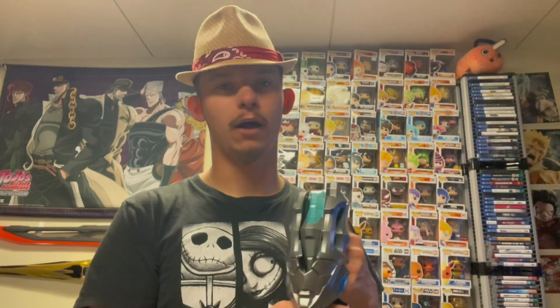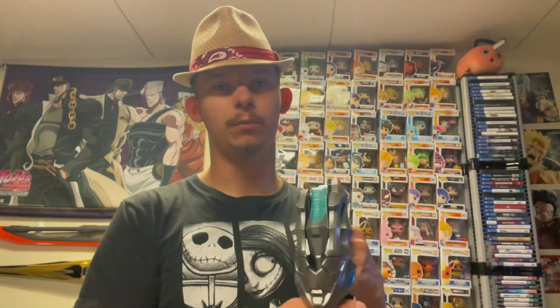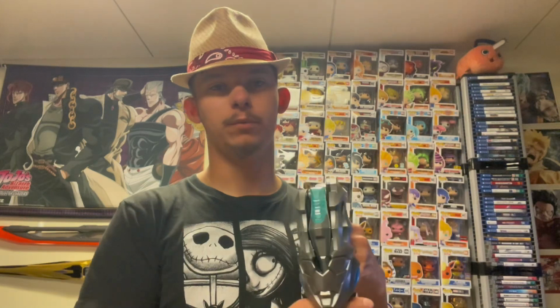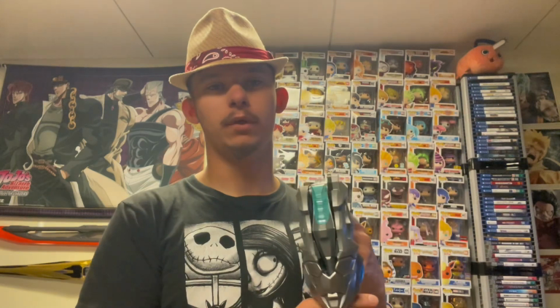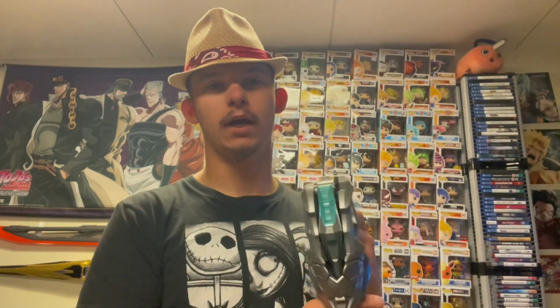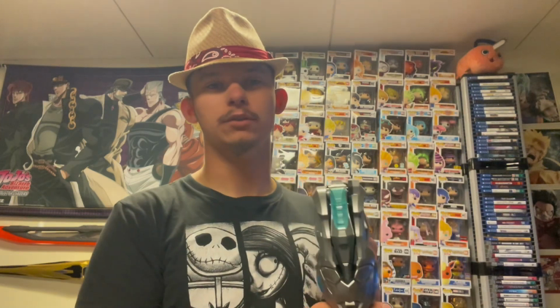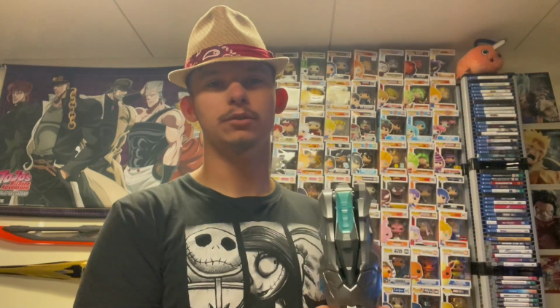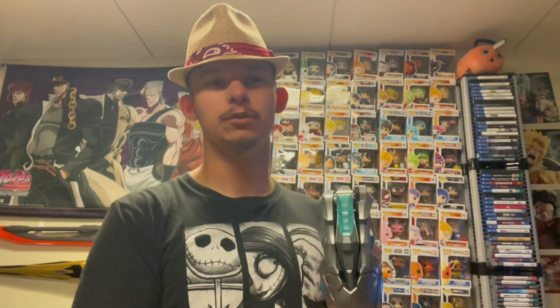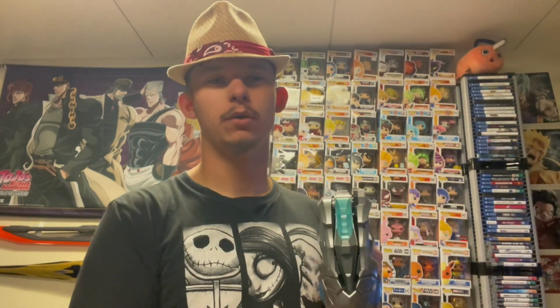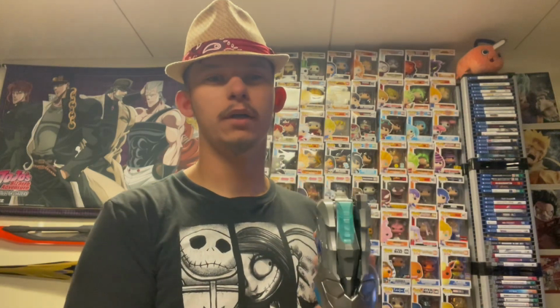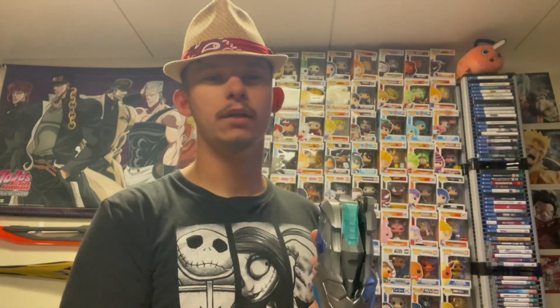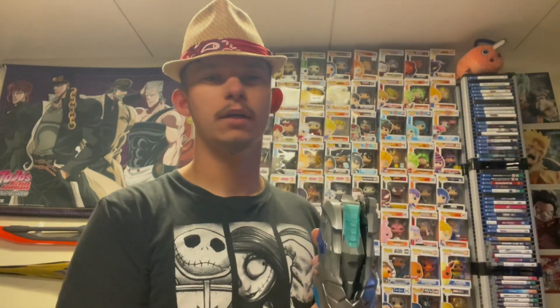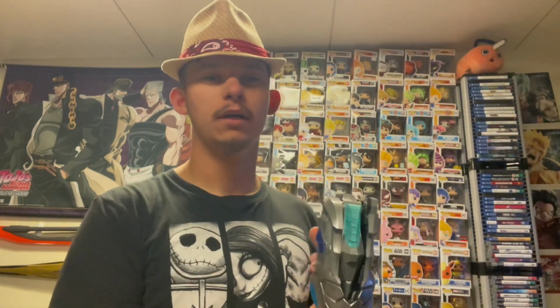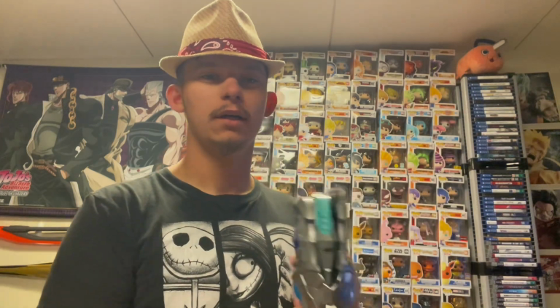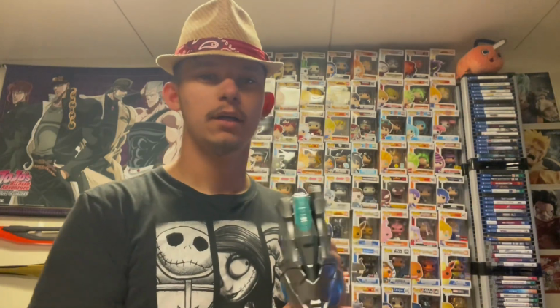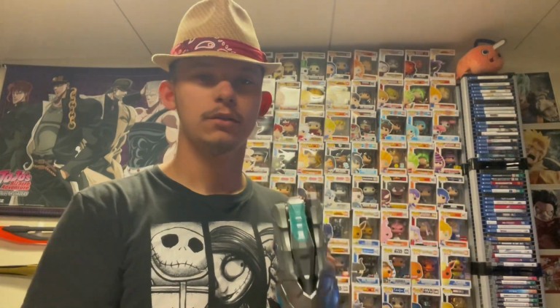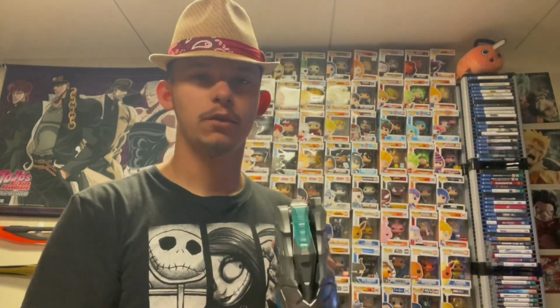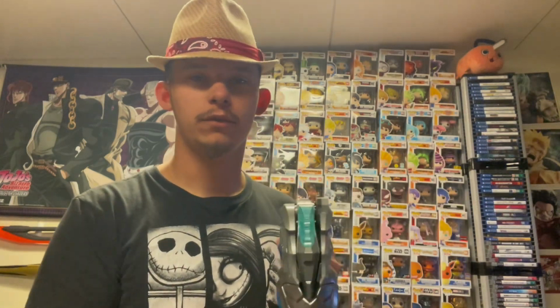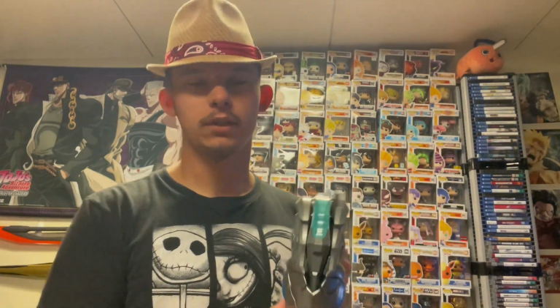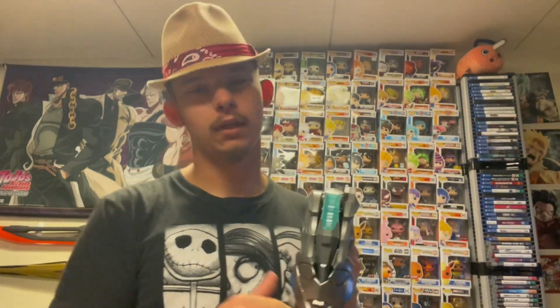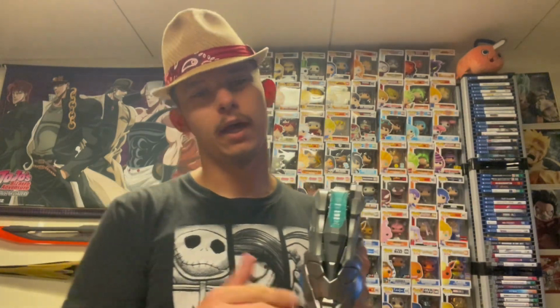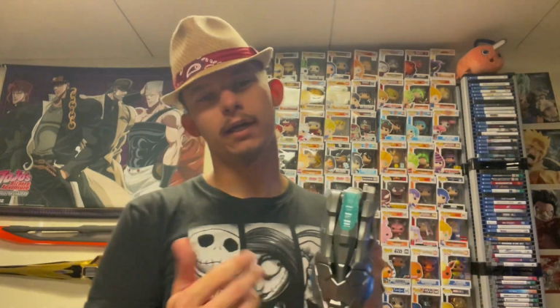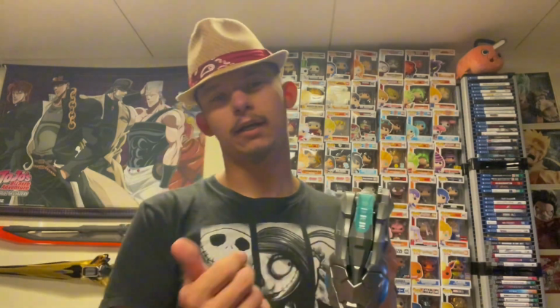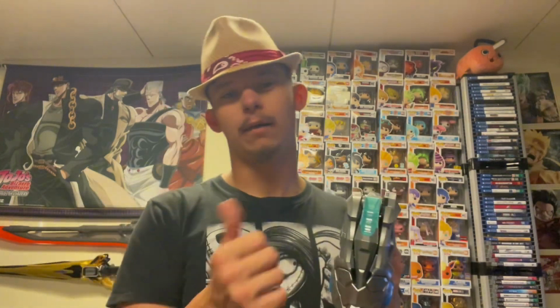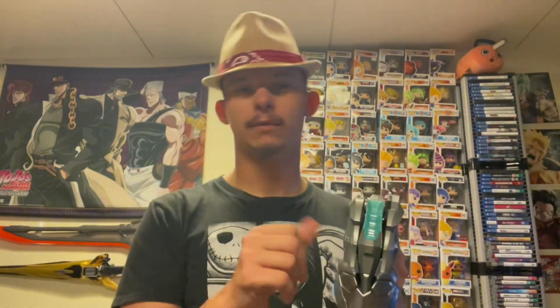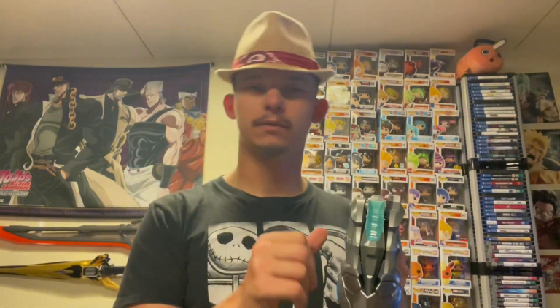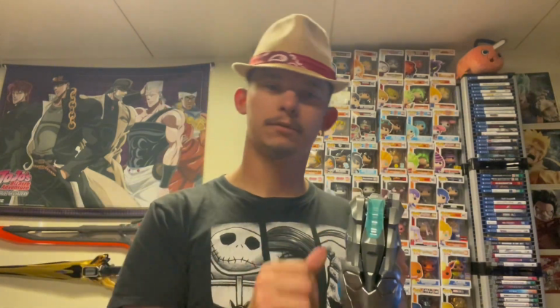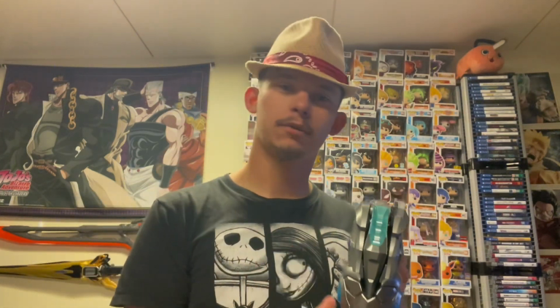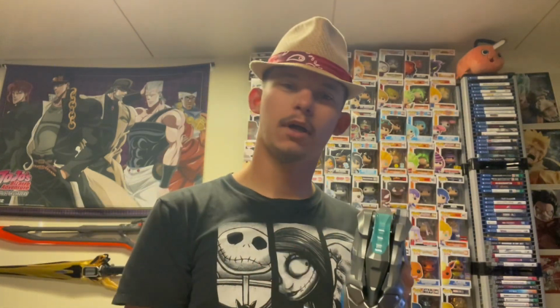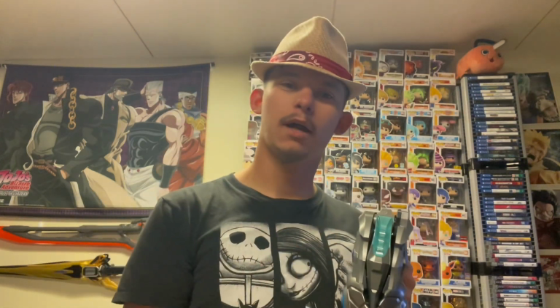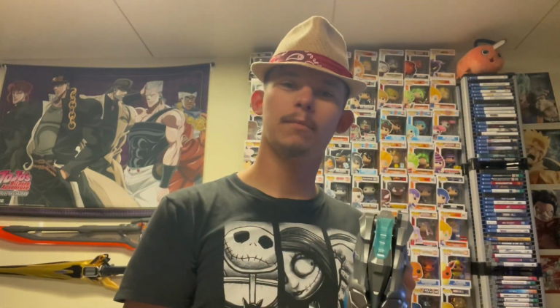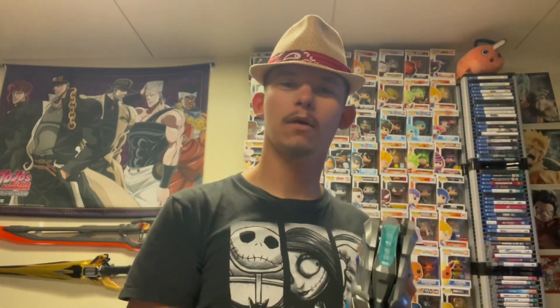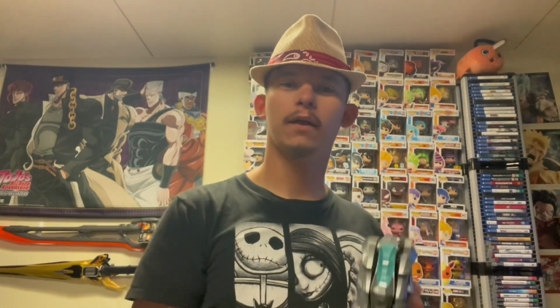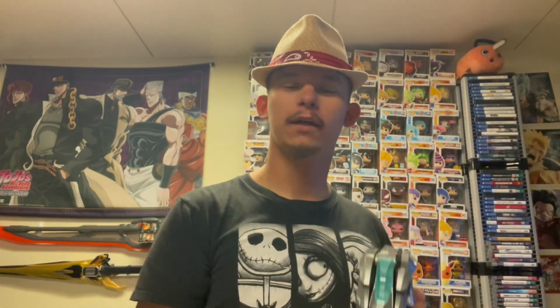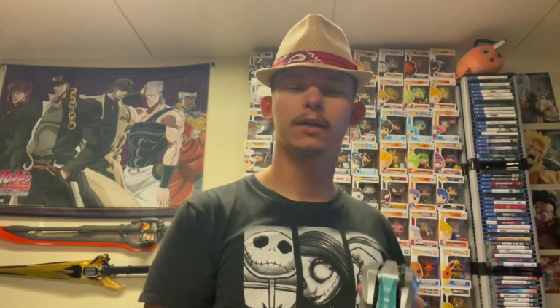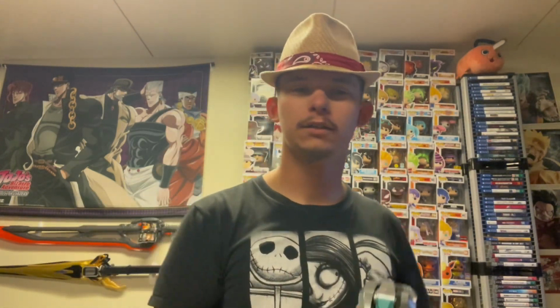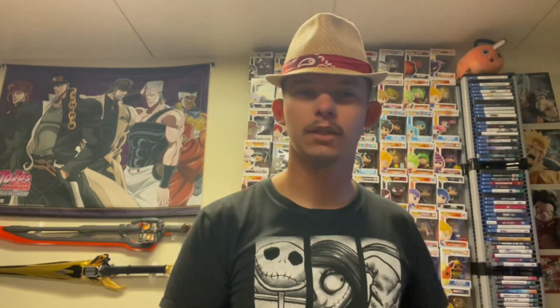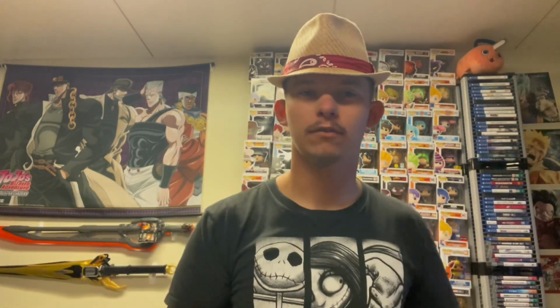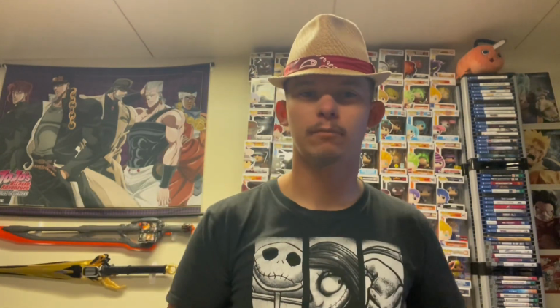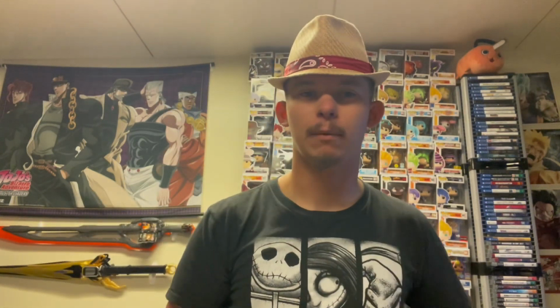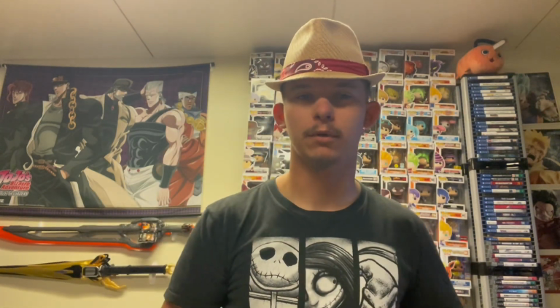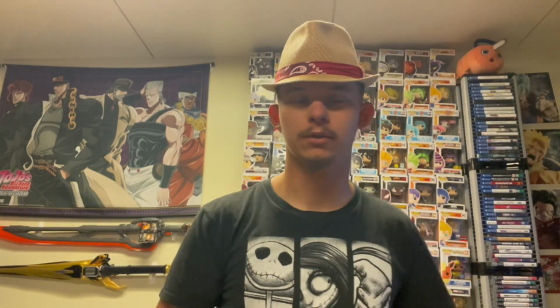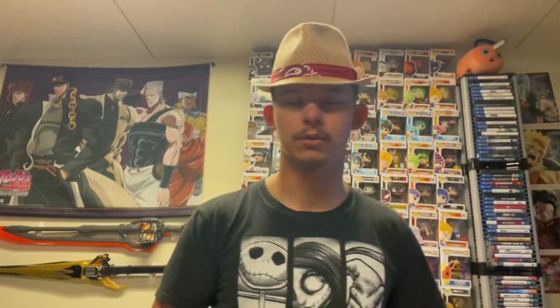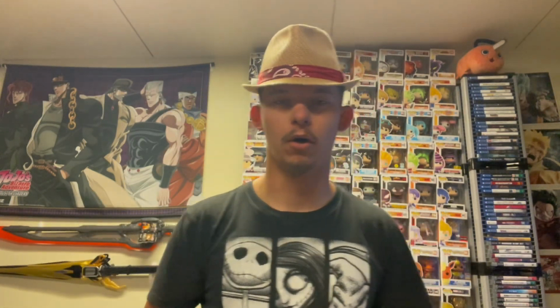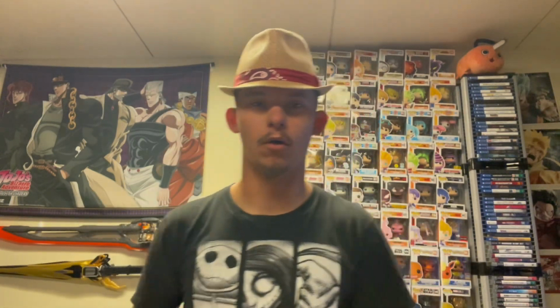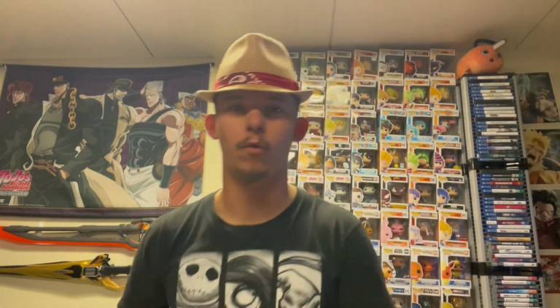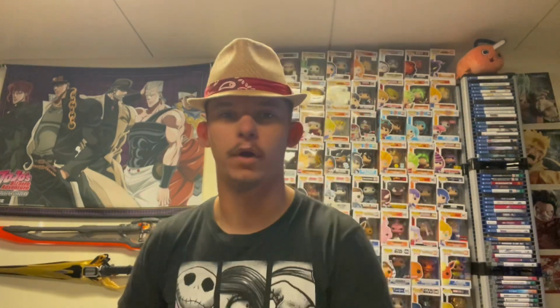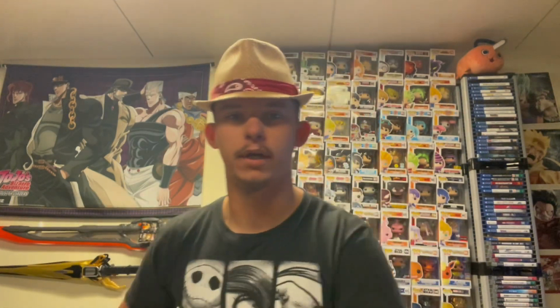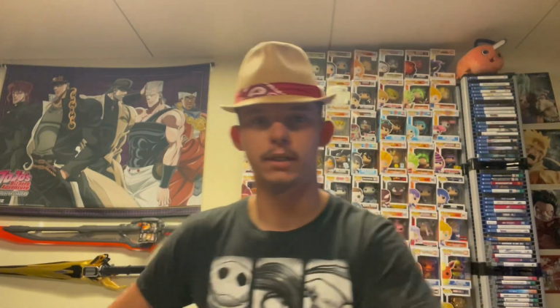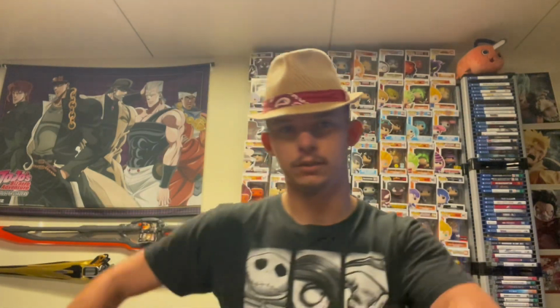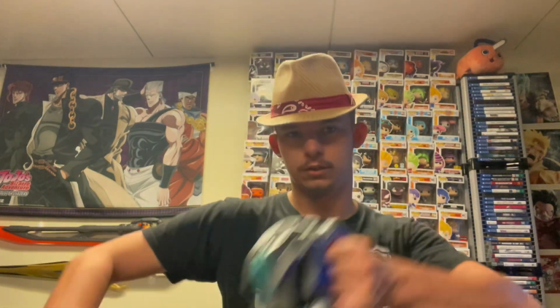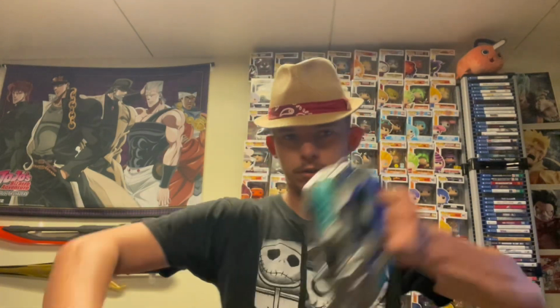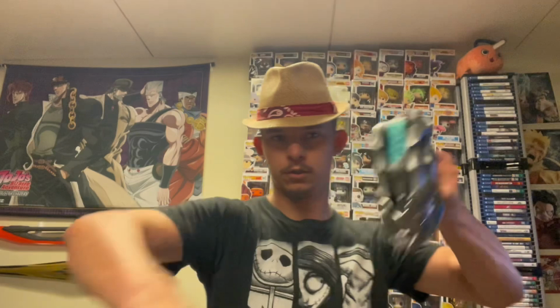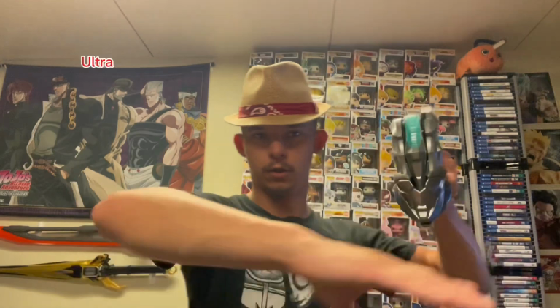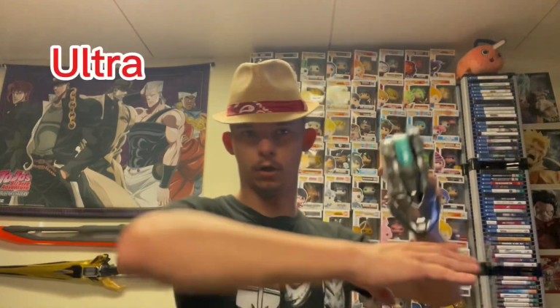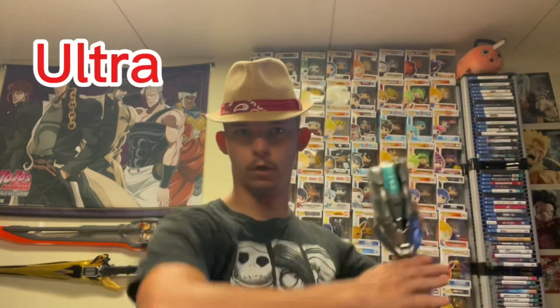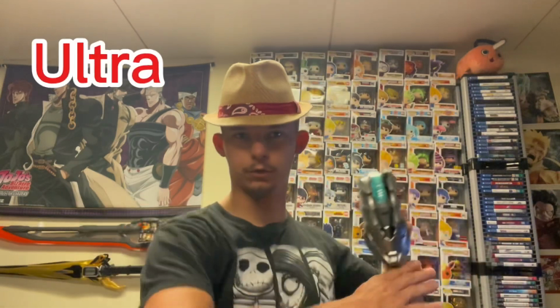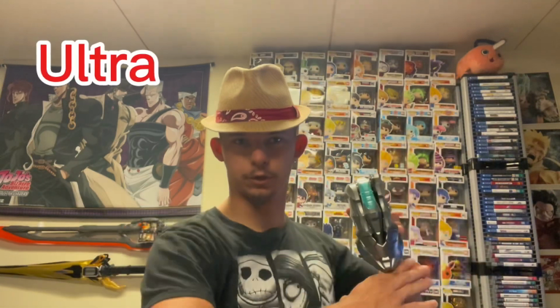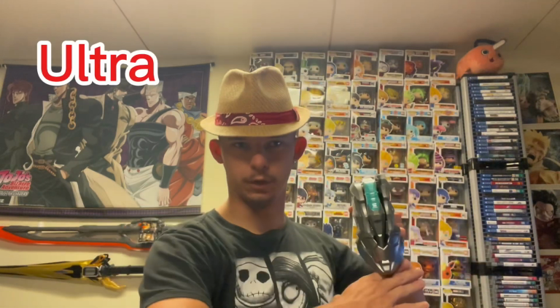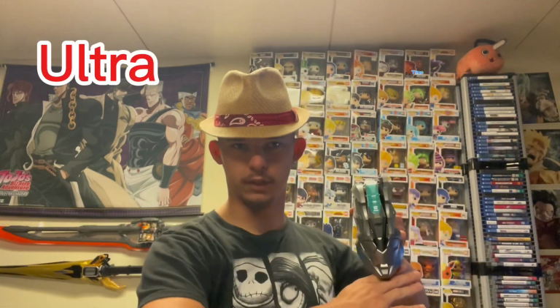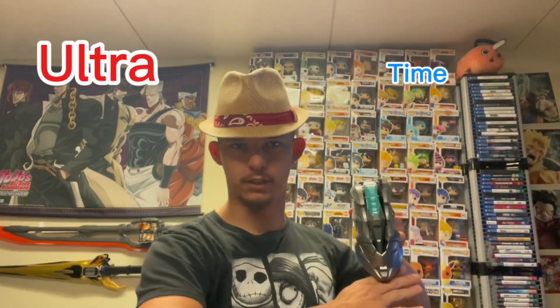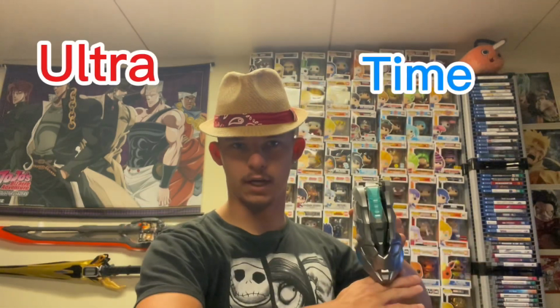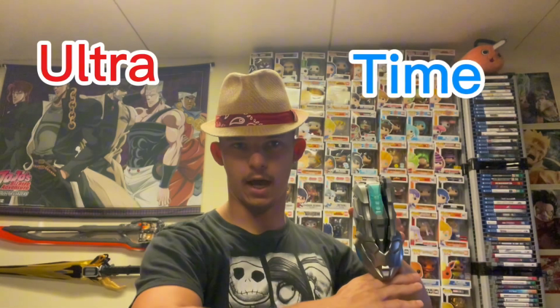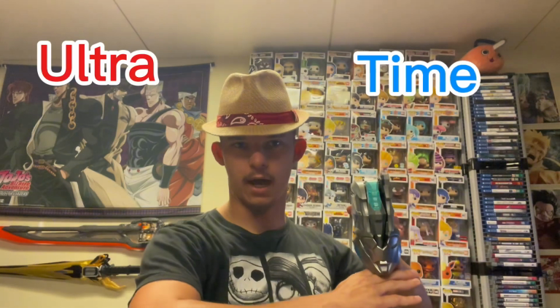I hope you guys enjoyed — don't forget to like, comment, subscribe, all that good stuff, and remember, it's always Ultra Time!